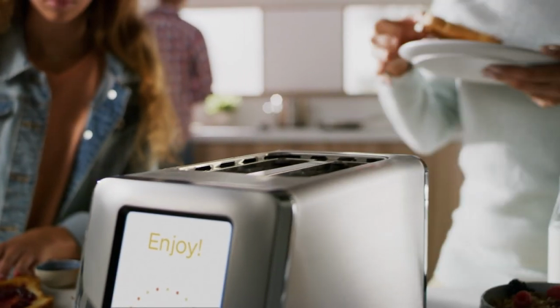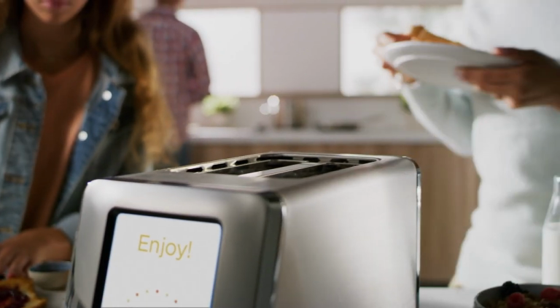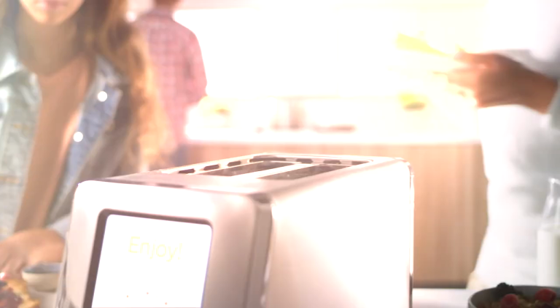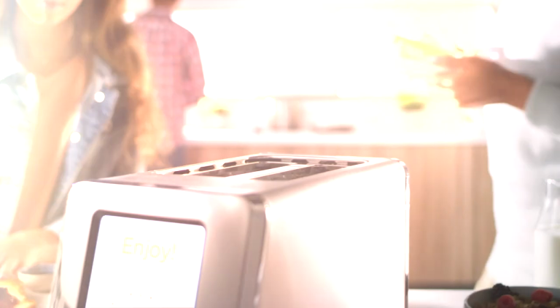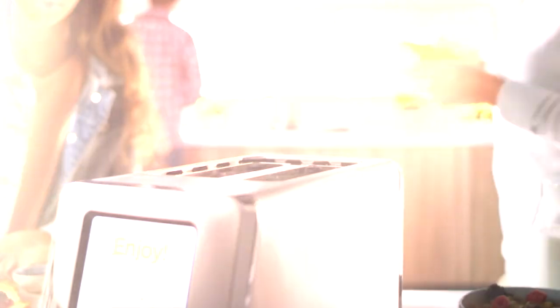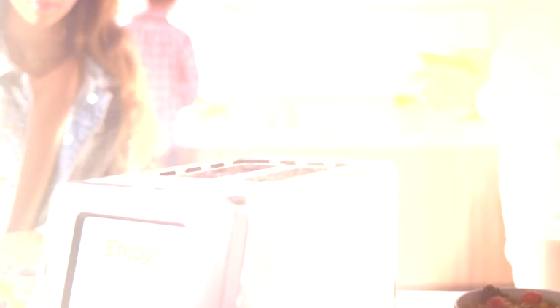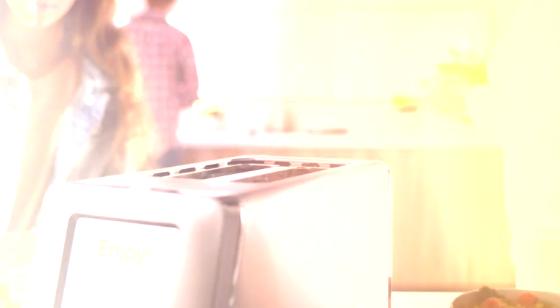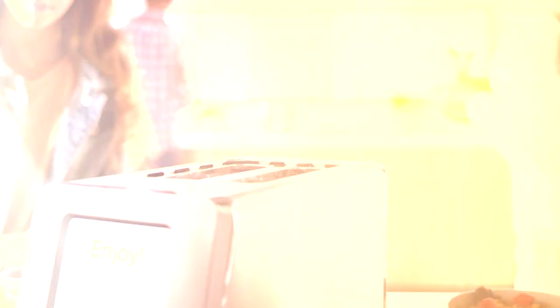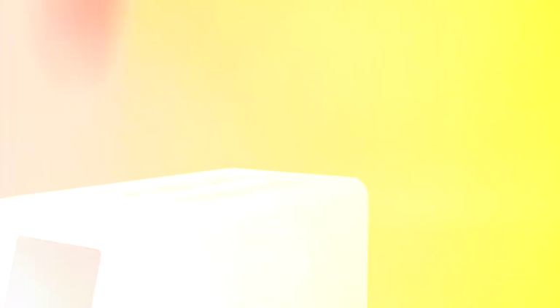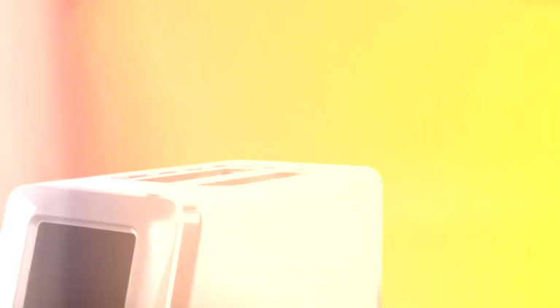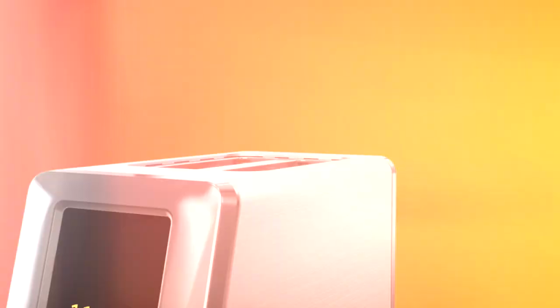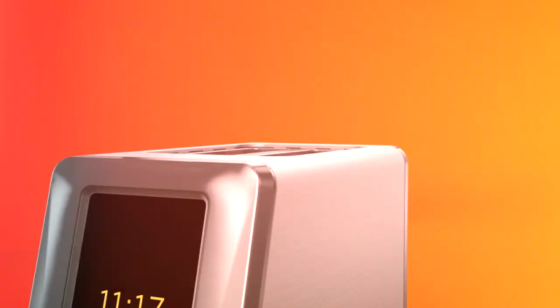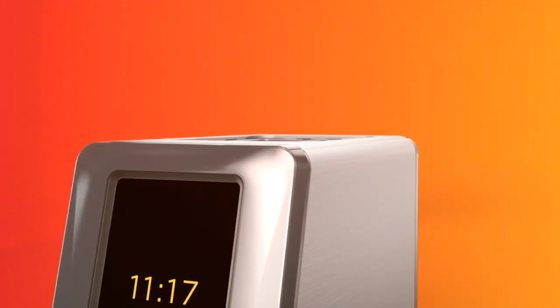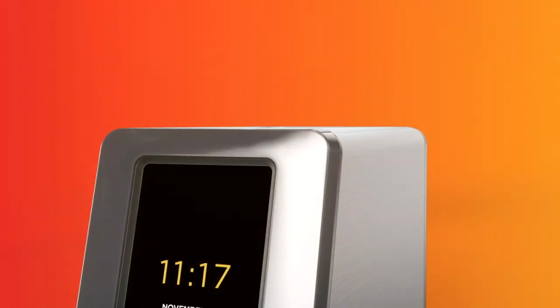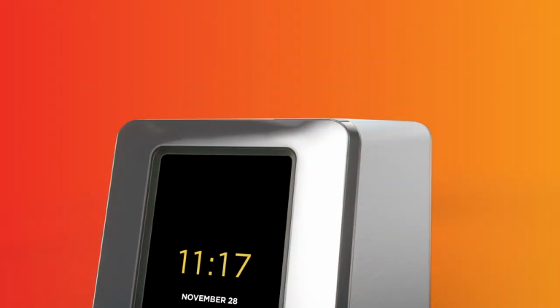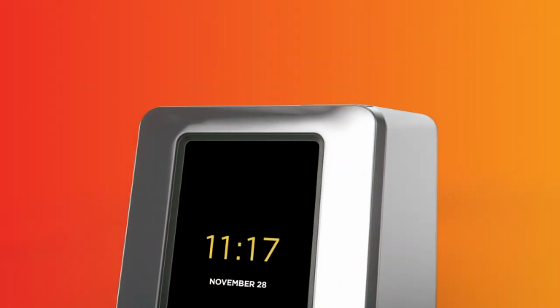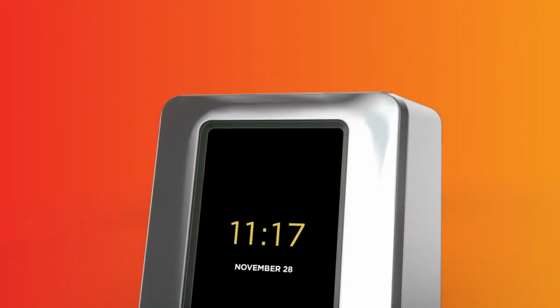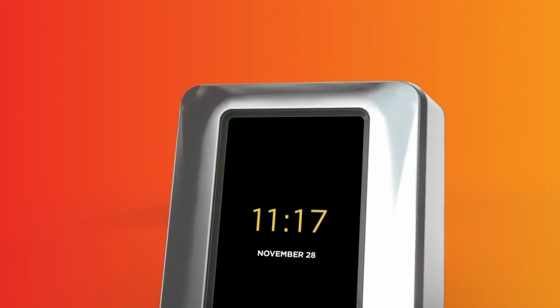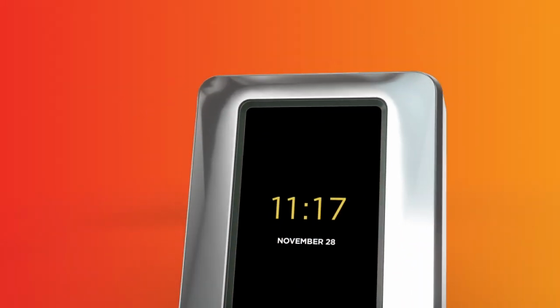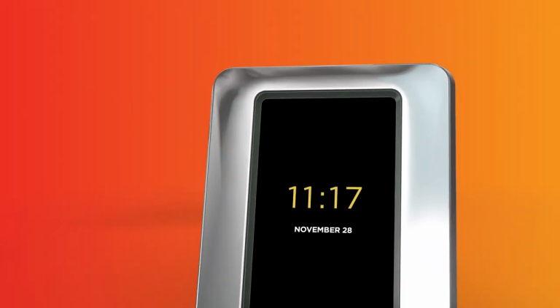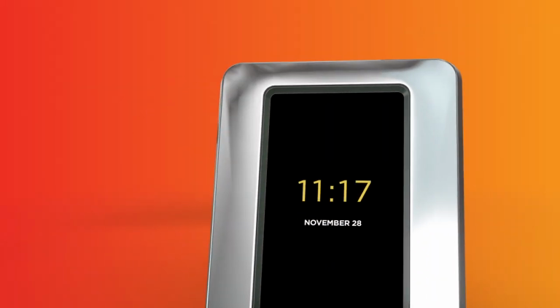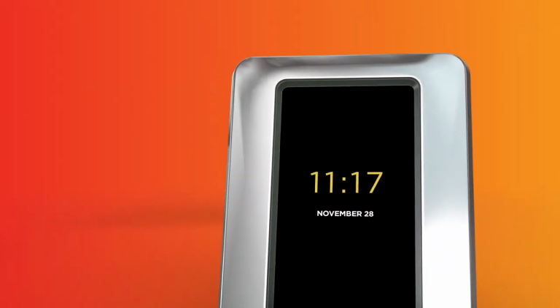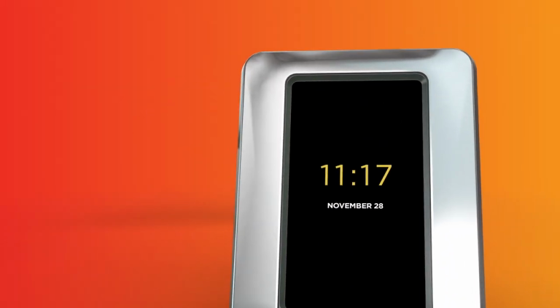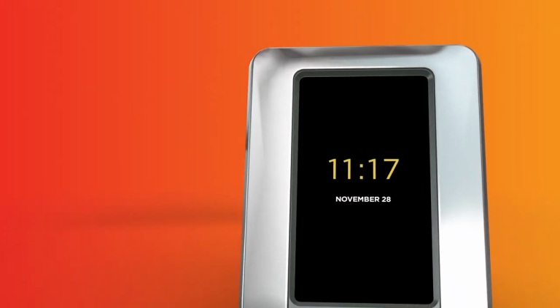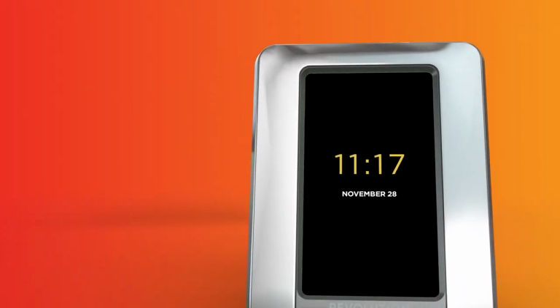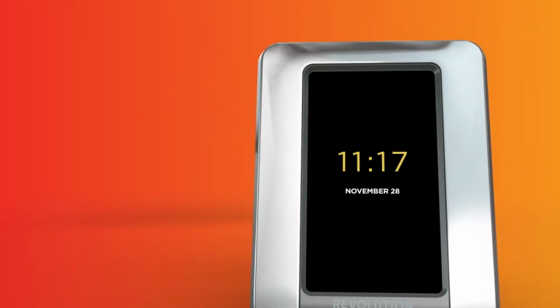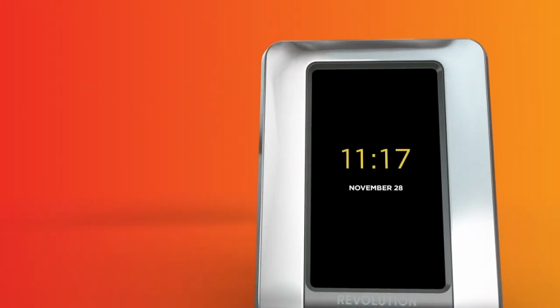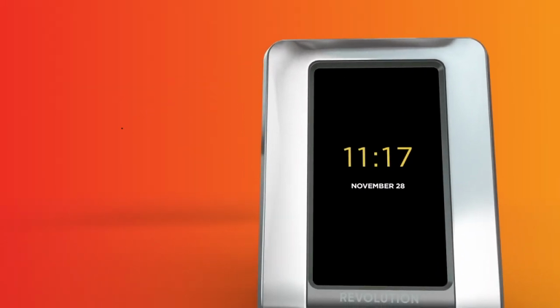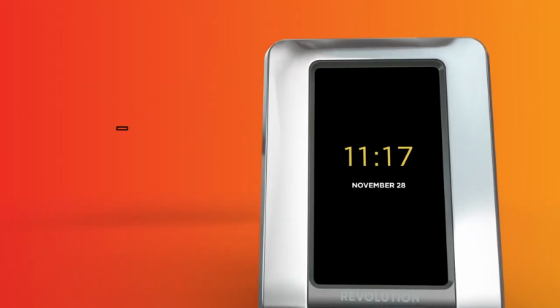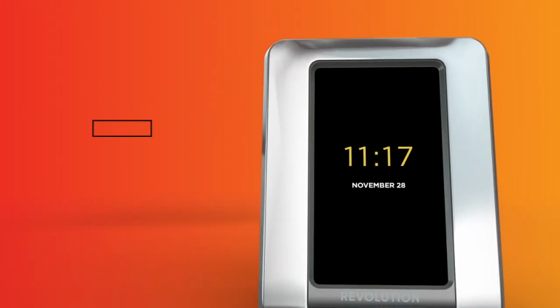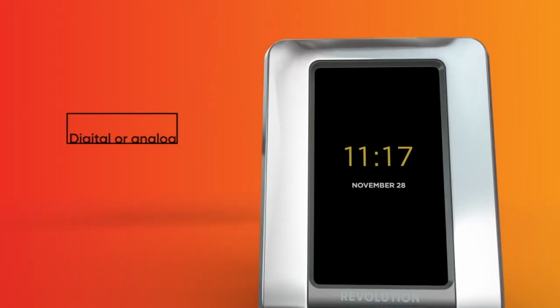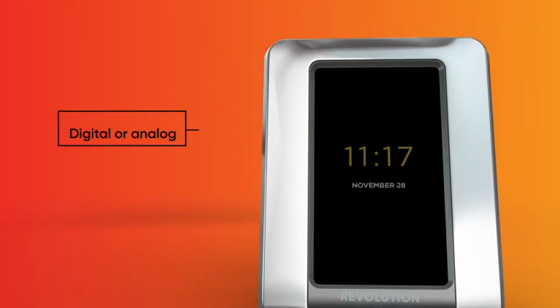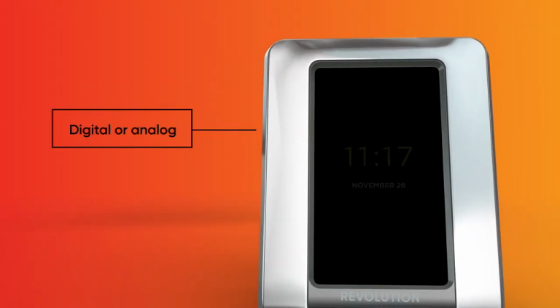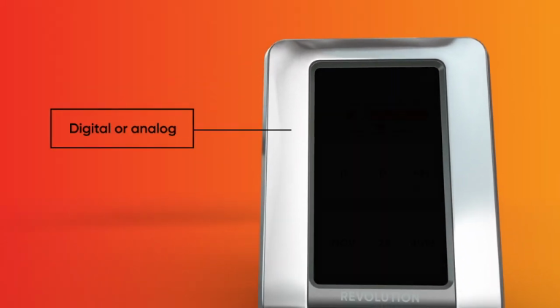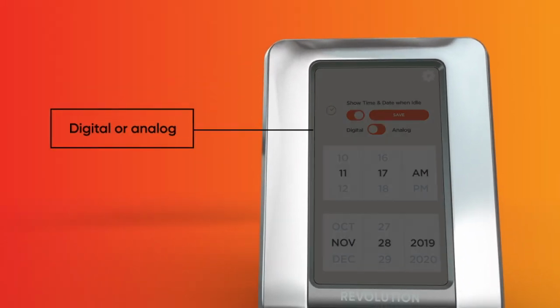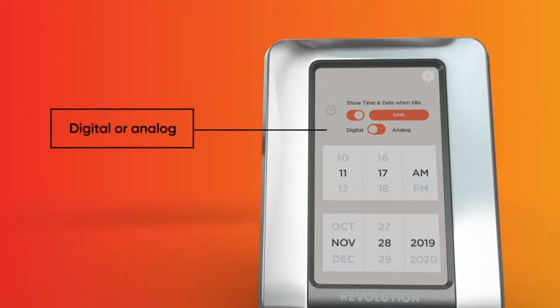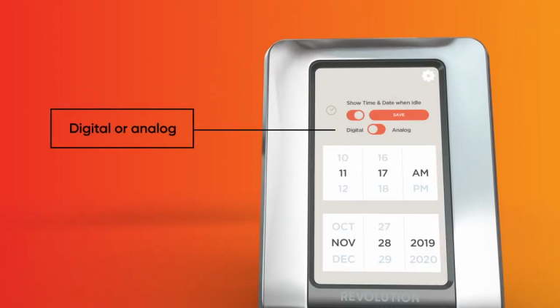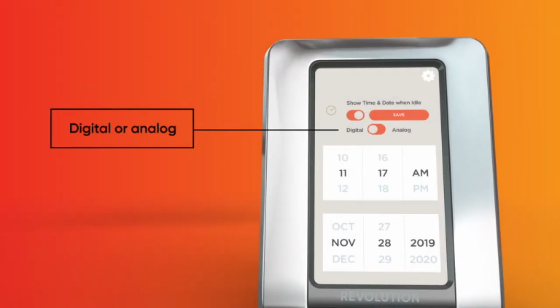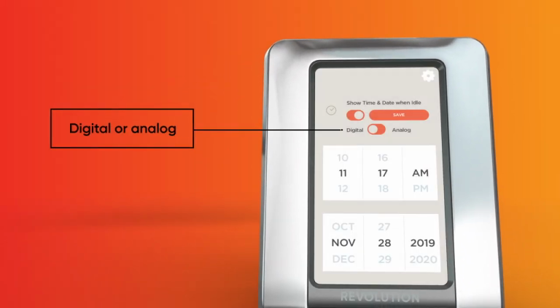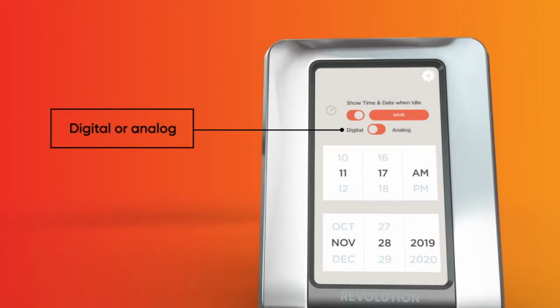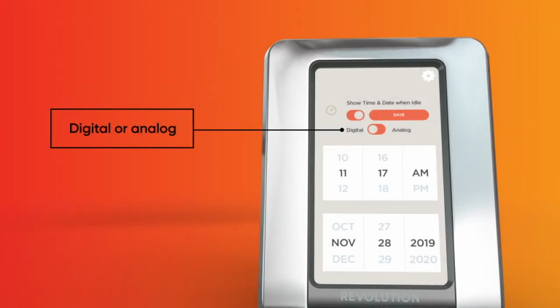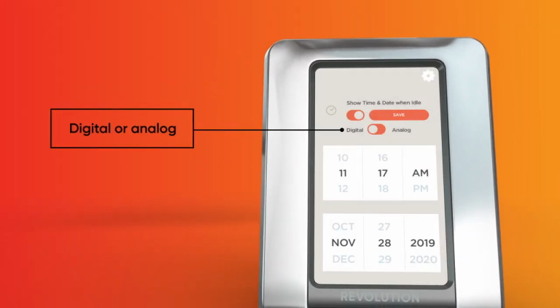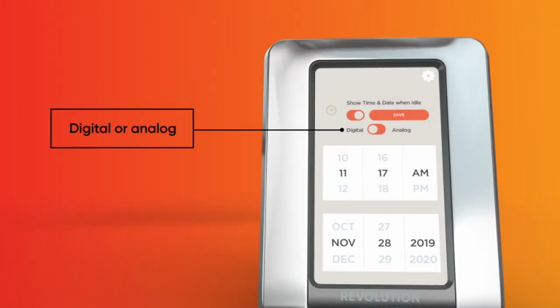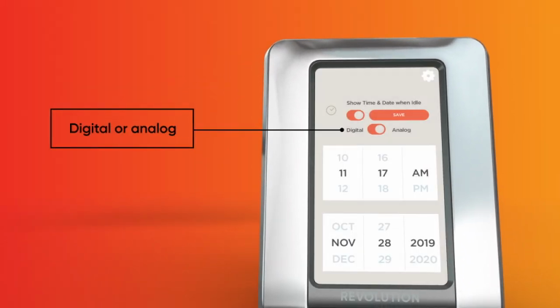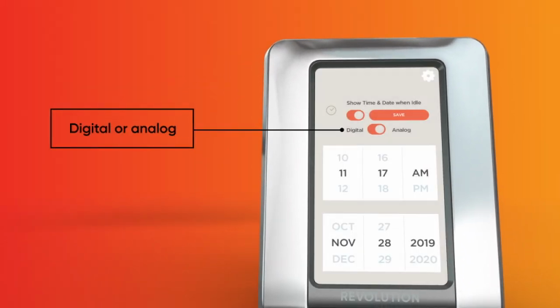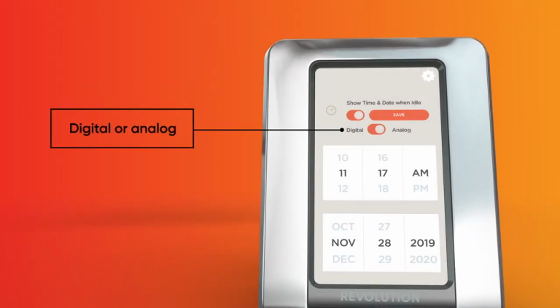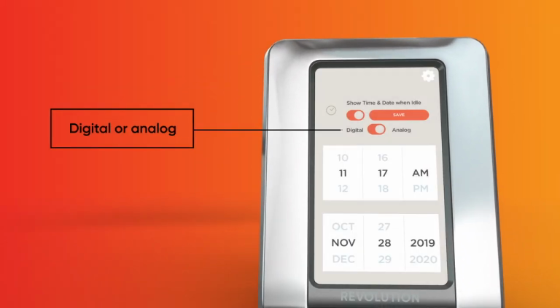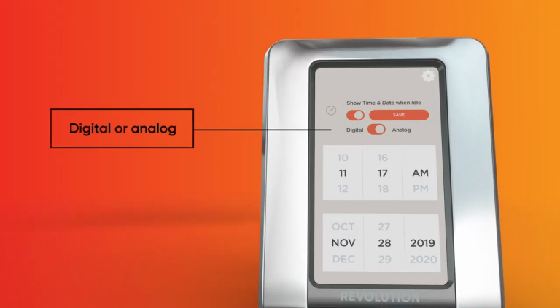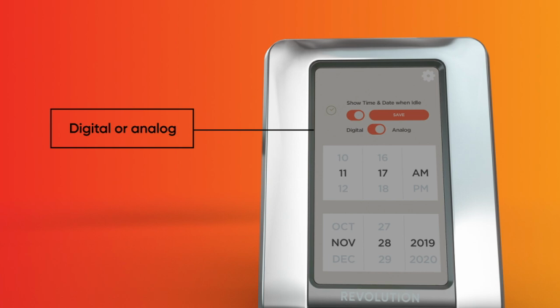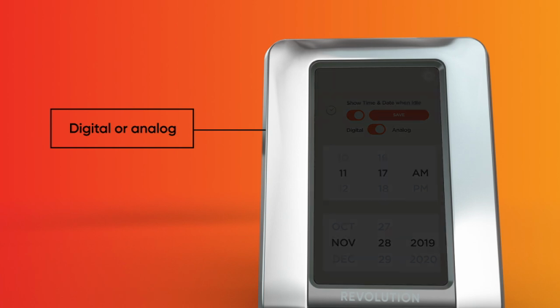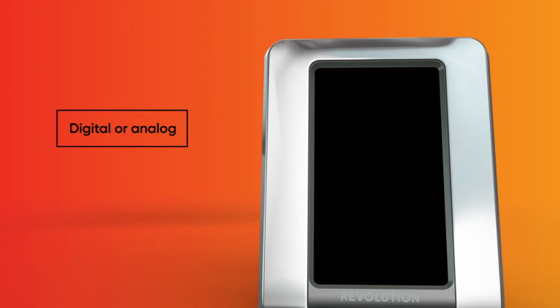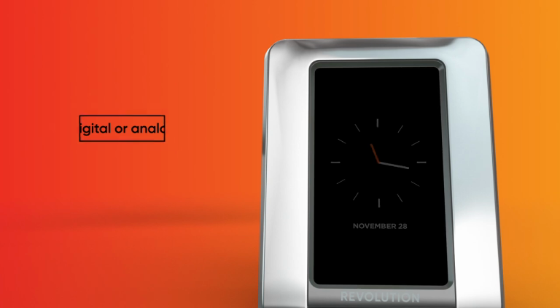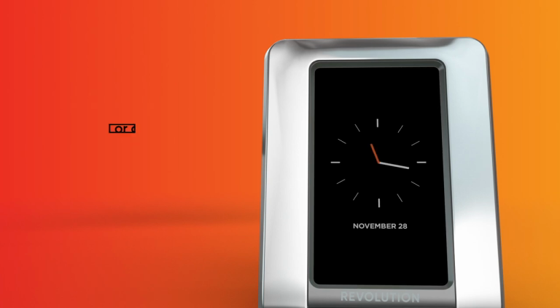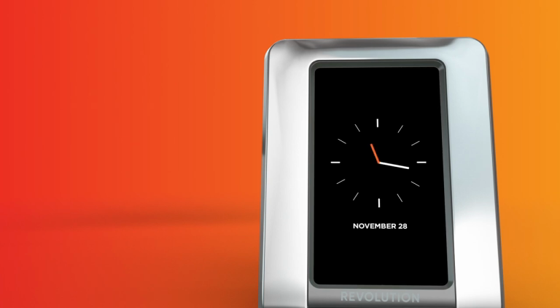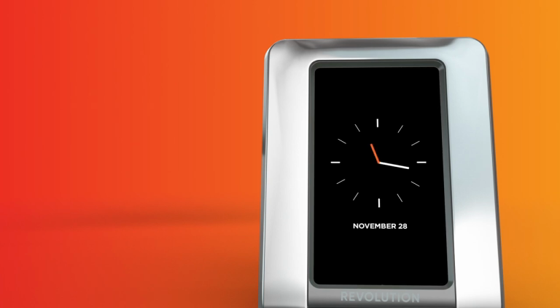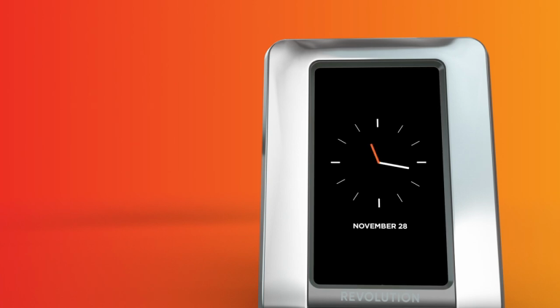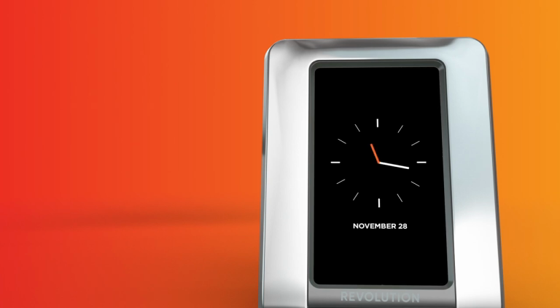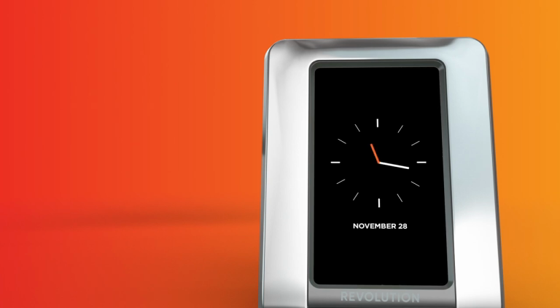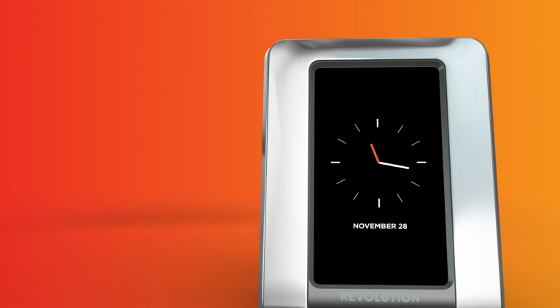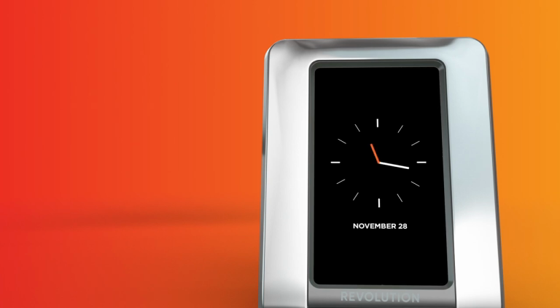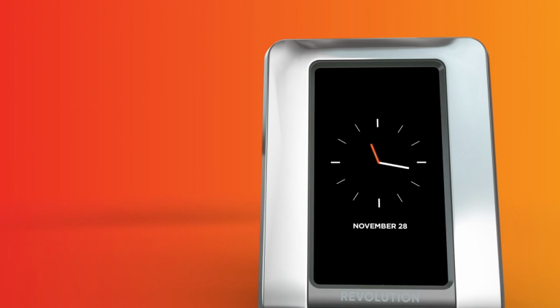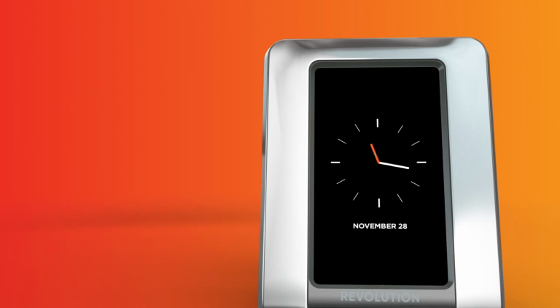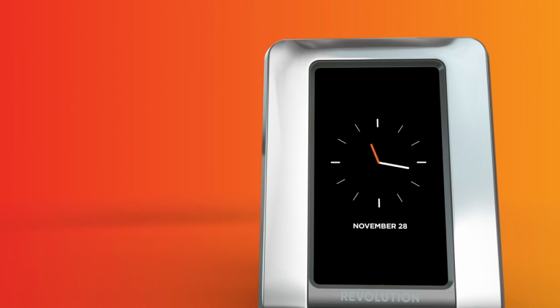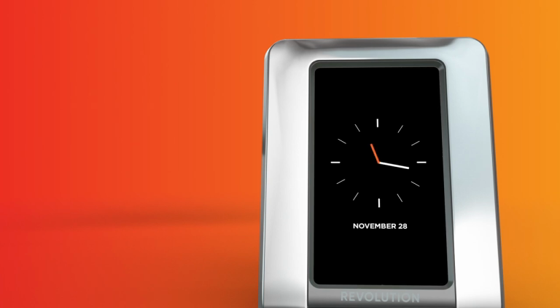When not in use, the touchscreen will display the date and time in either digital or analog mode, making the R180 both attractive and functional.